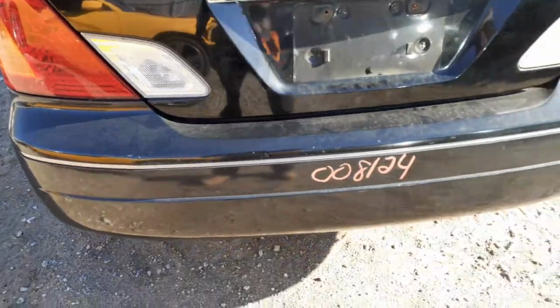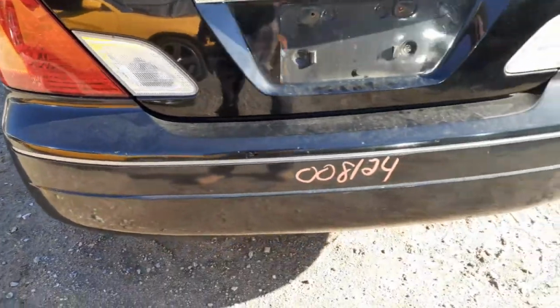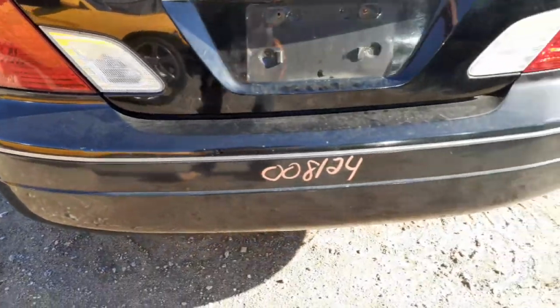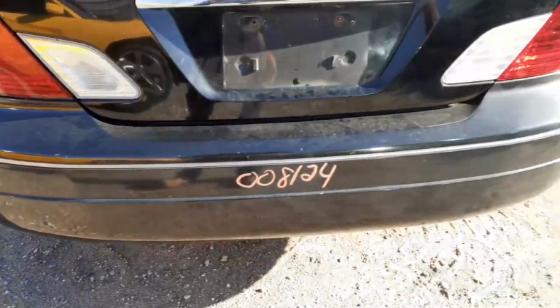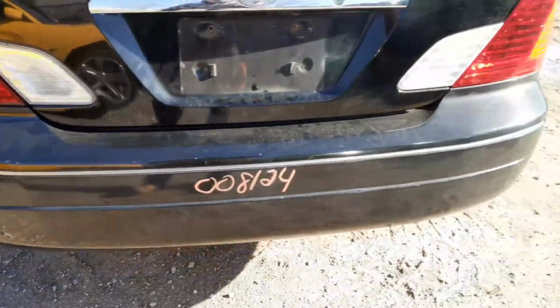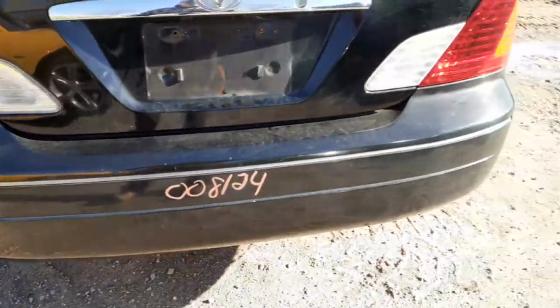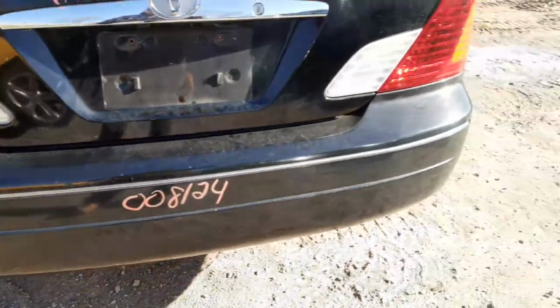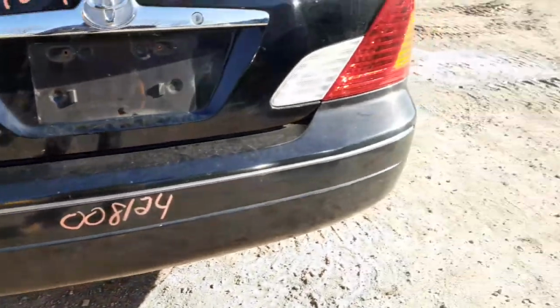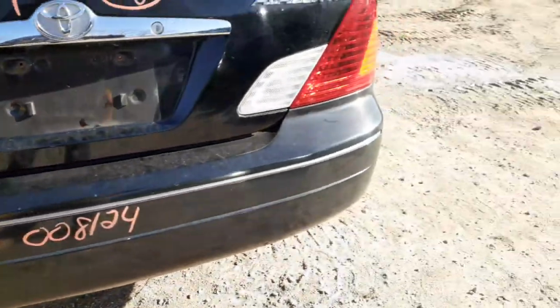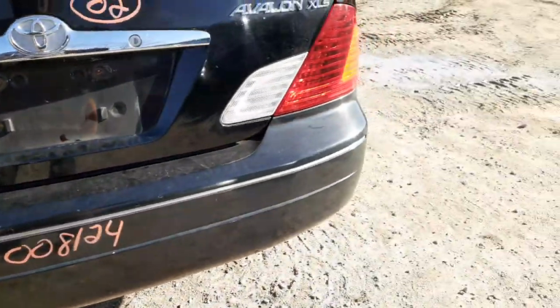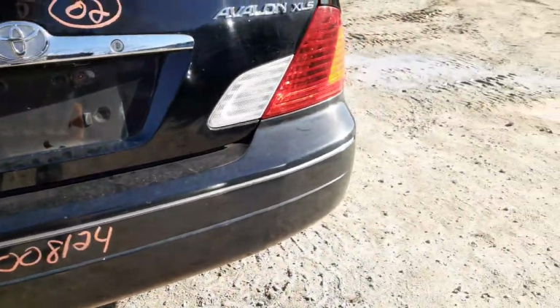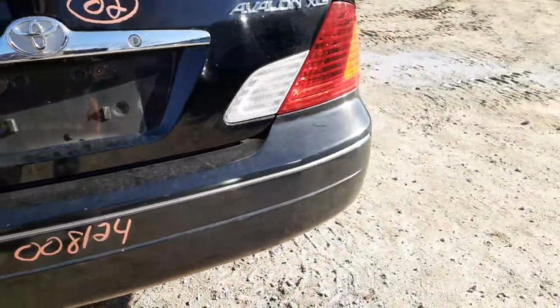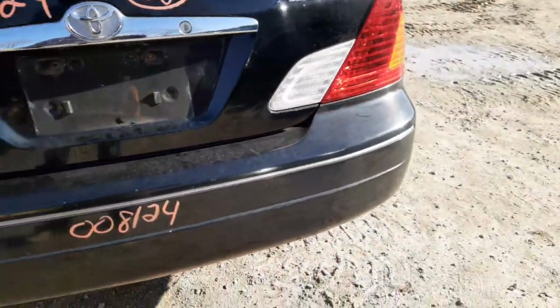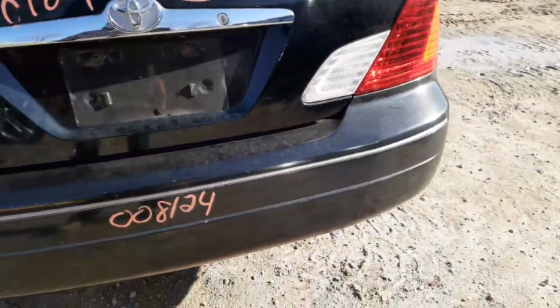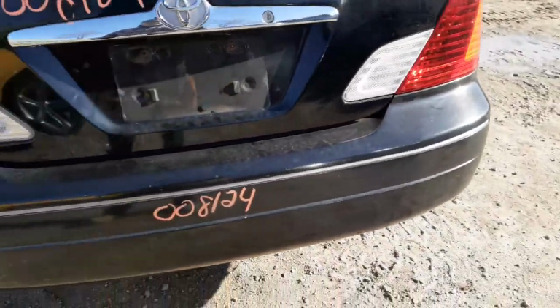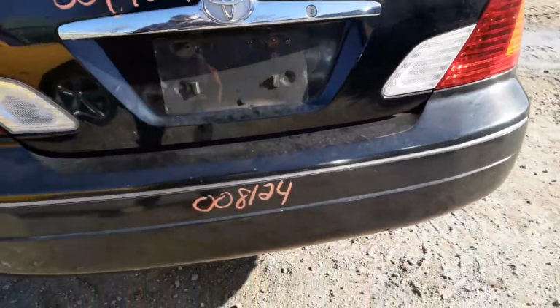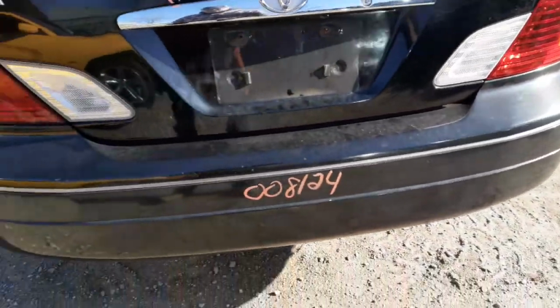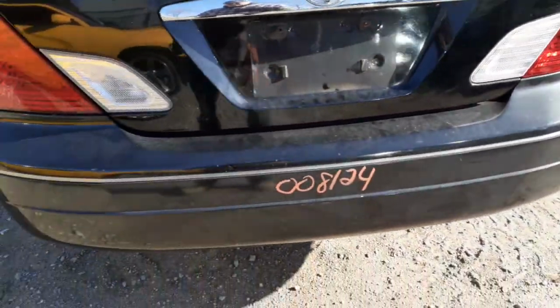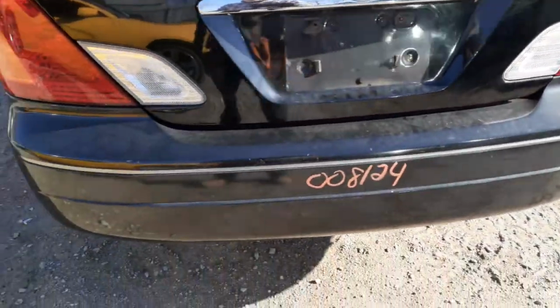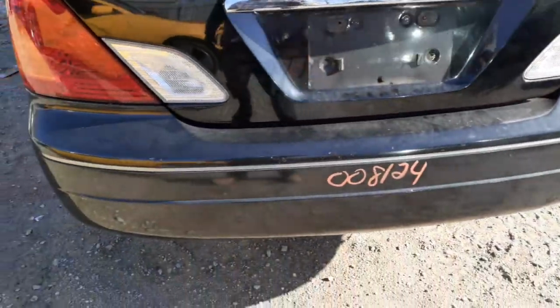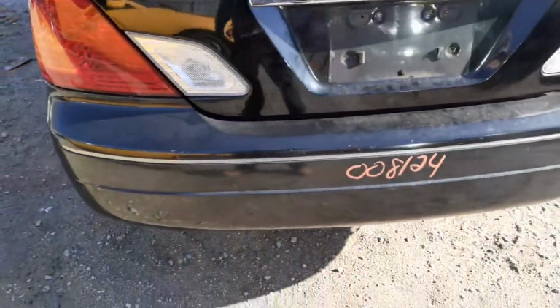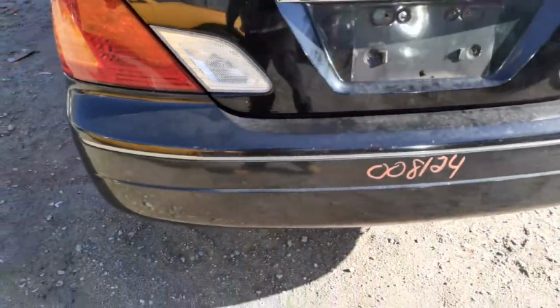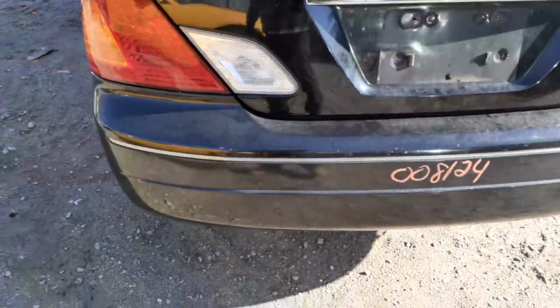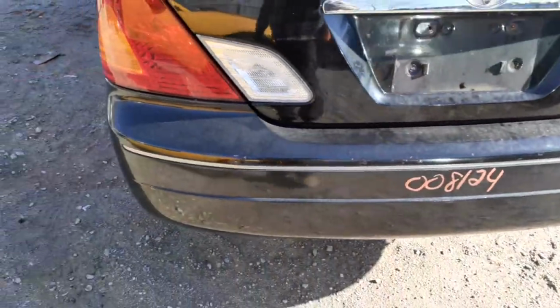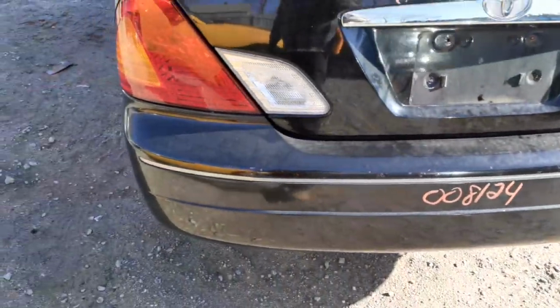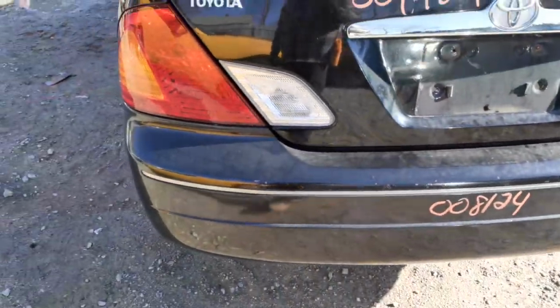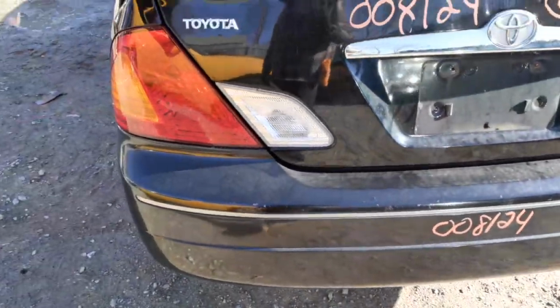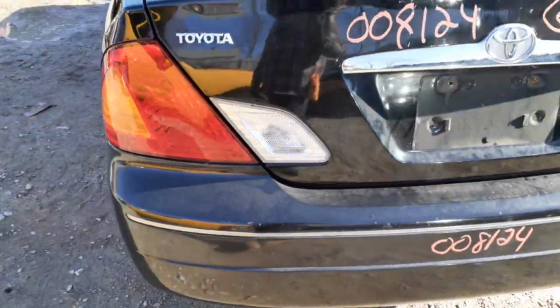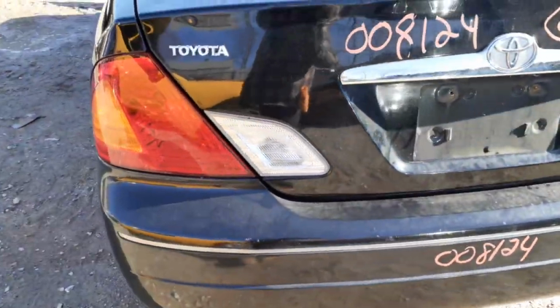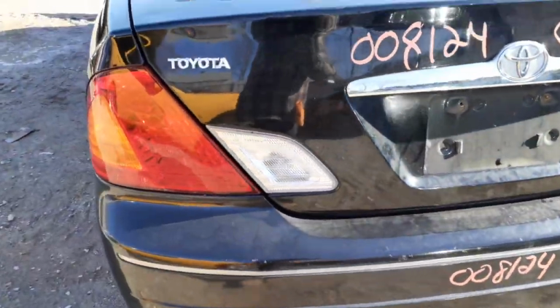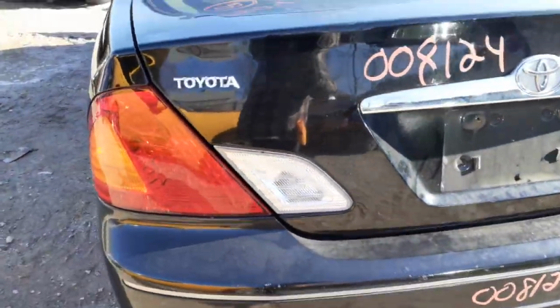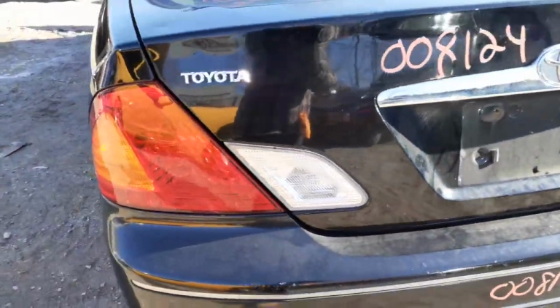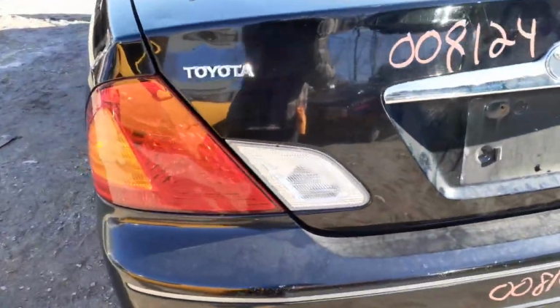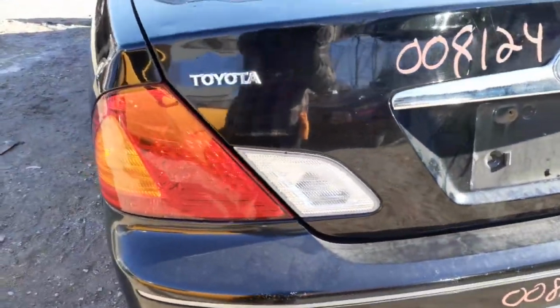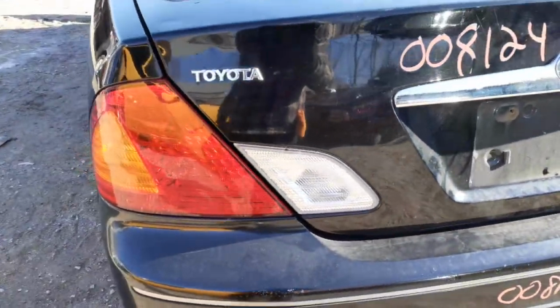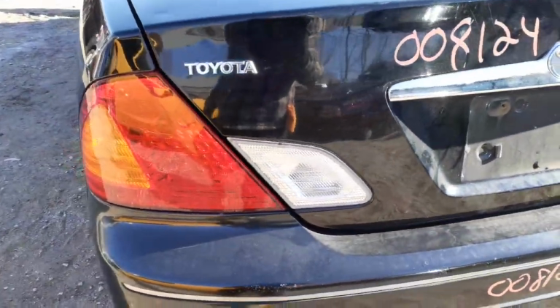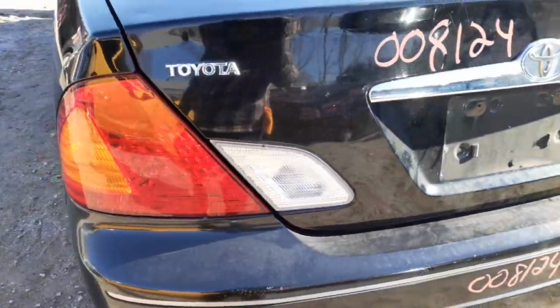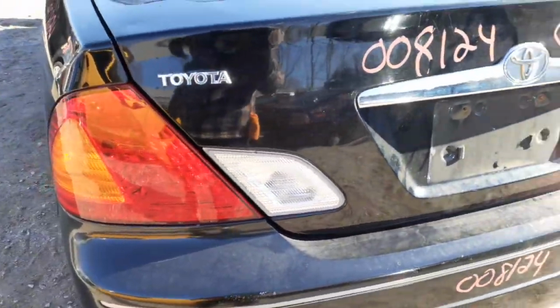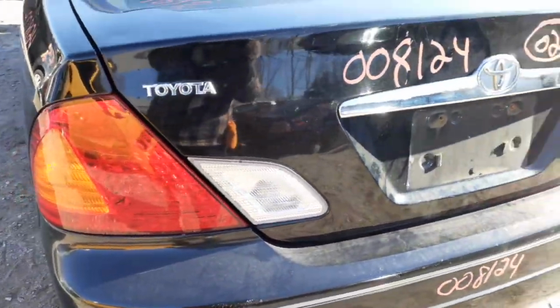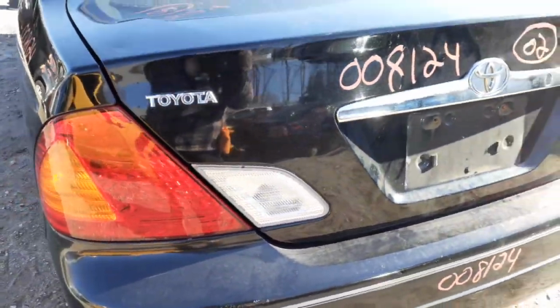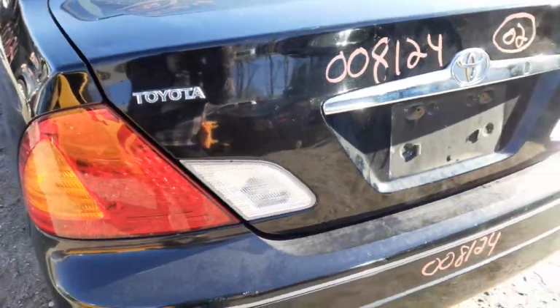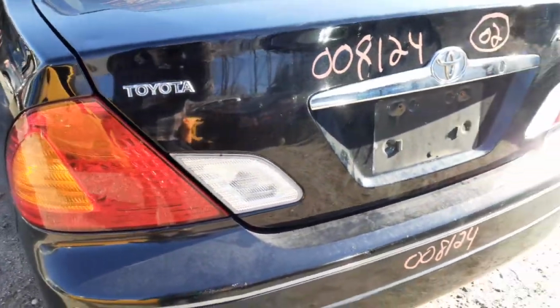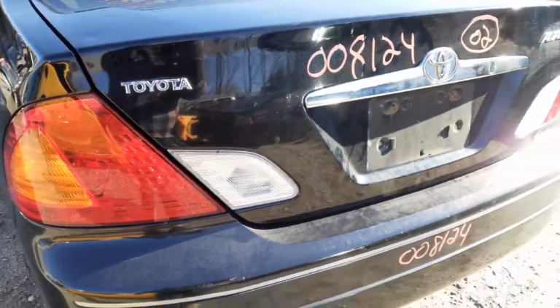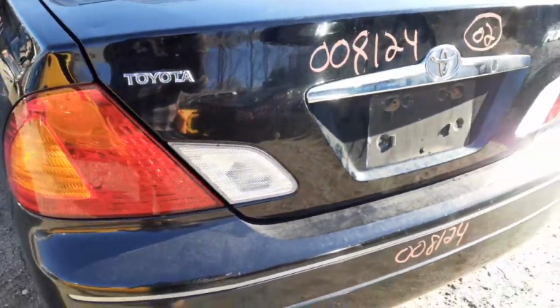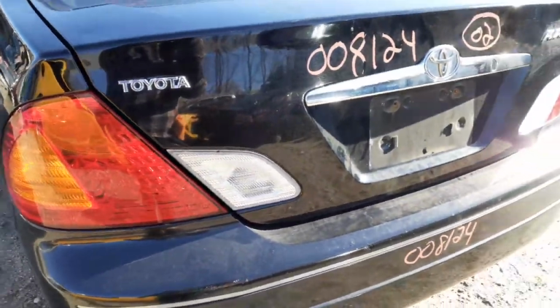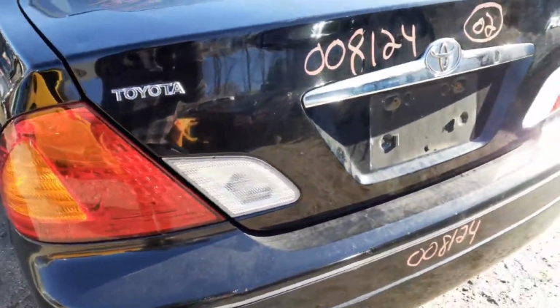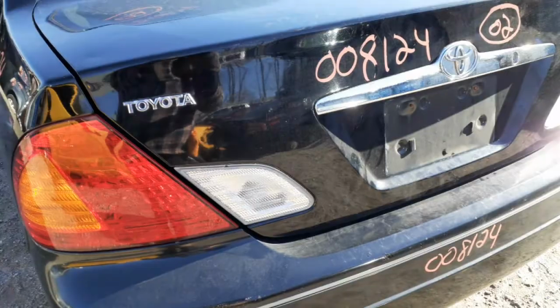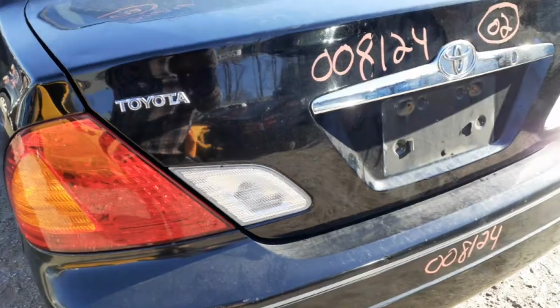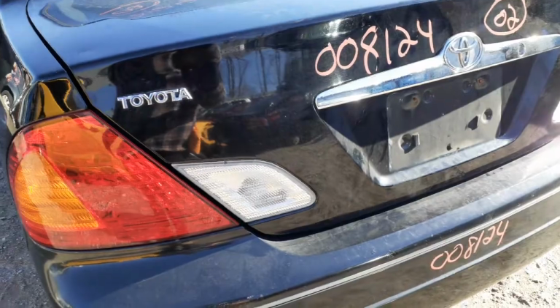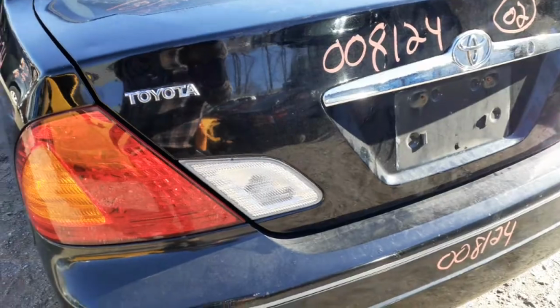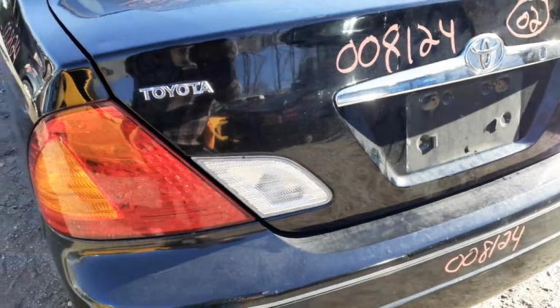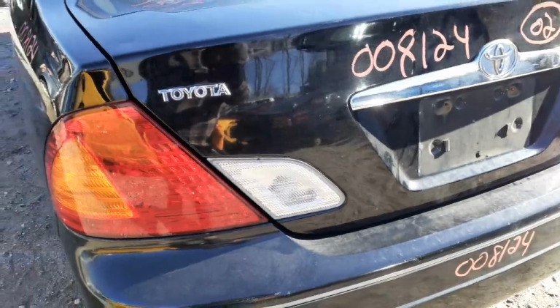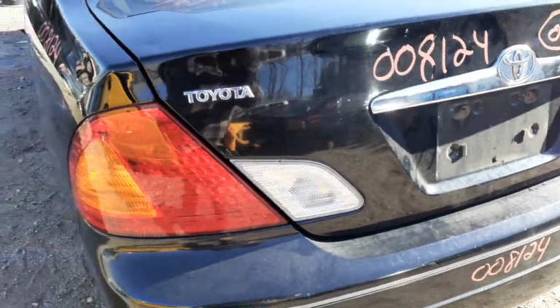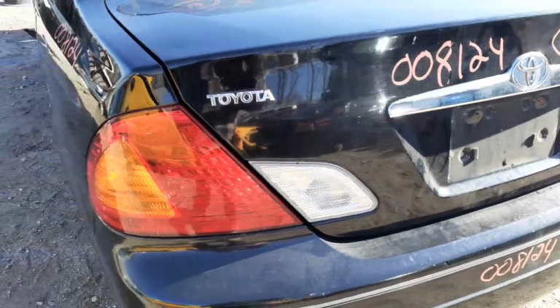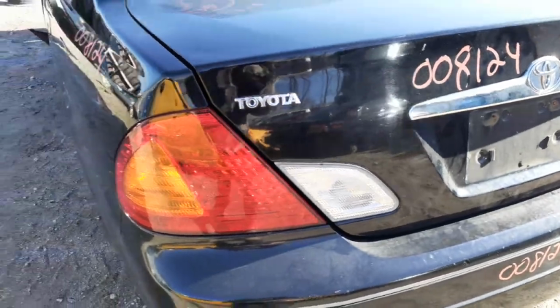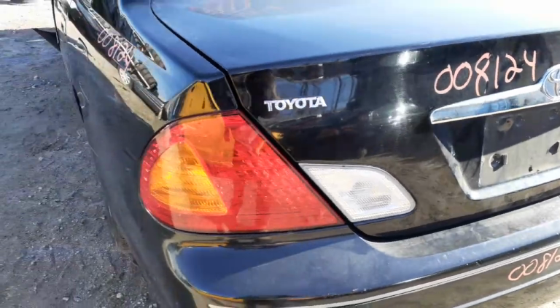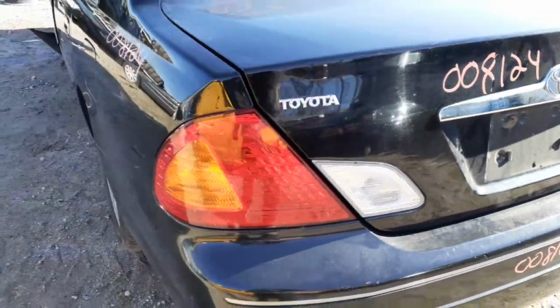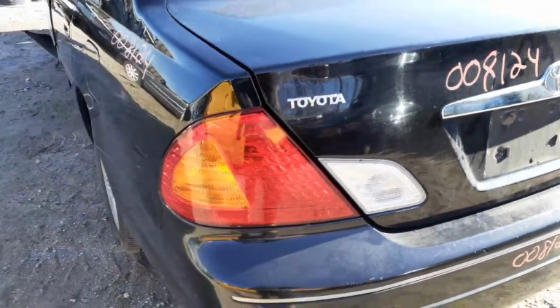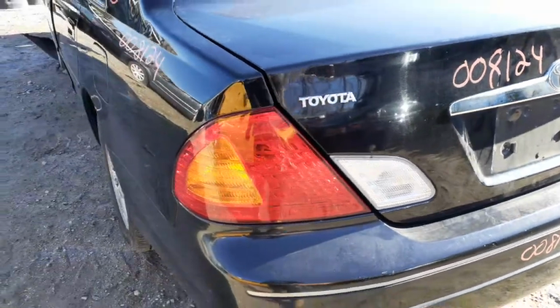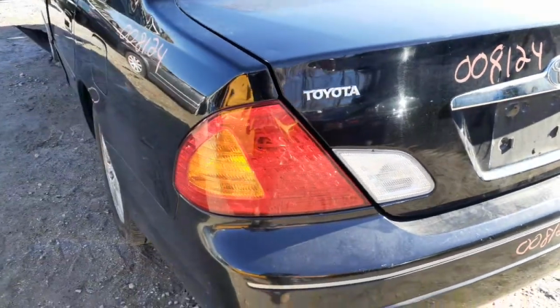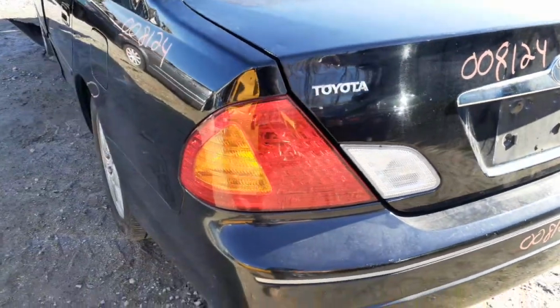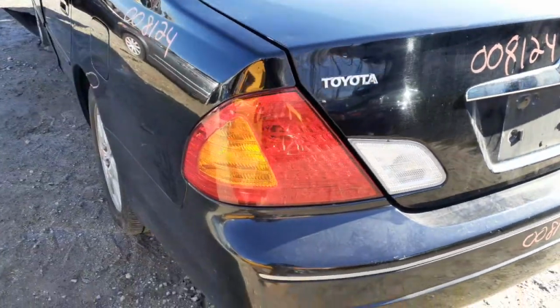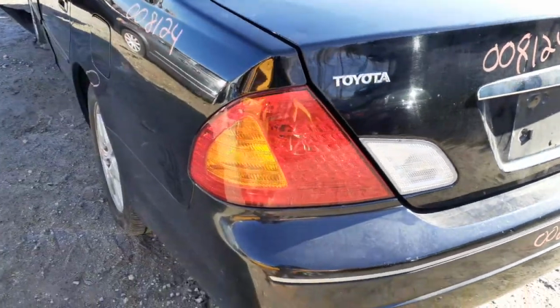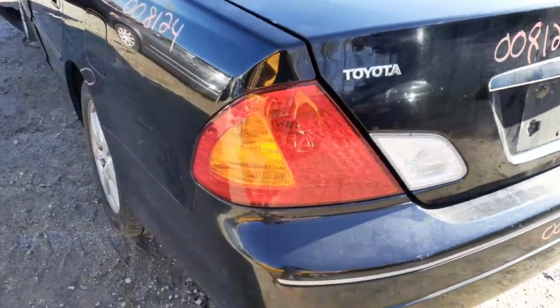Rear bumper is not bad — a few scratches, a couple of nicks here and there, but definitely usable.